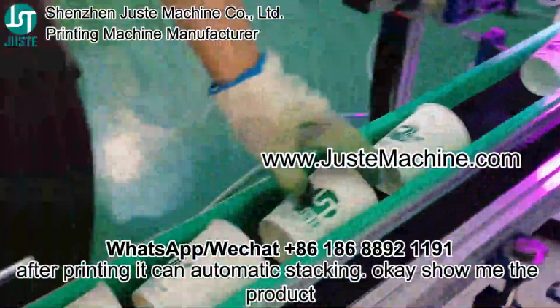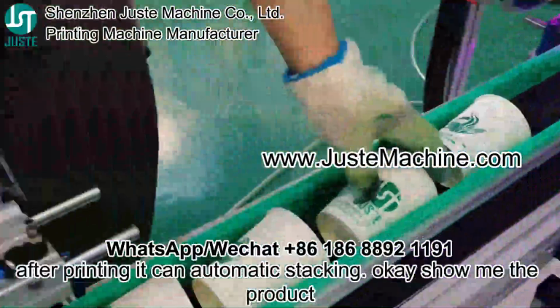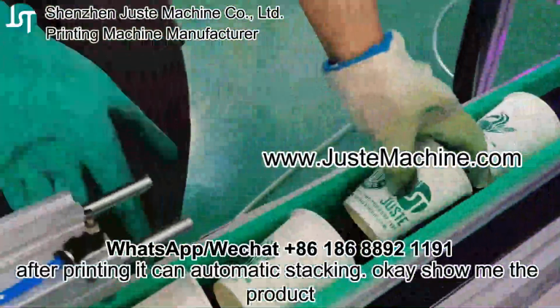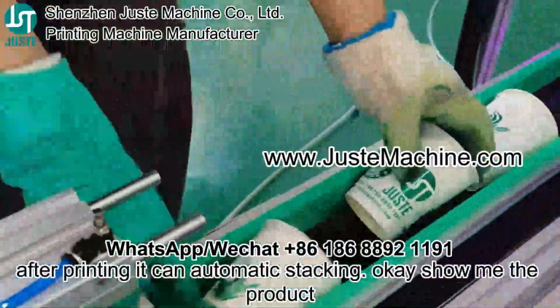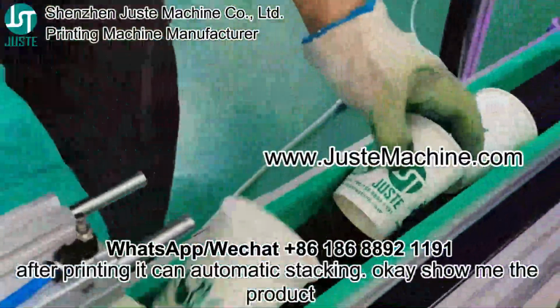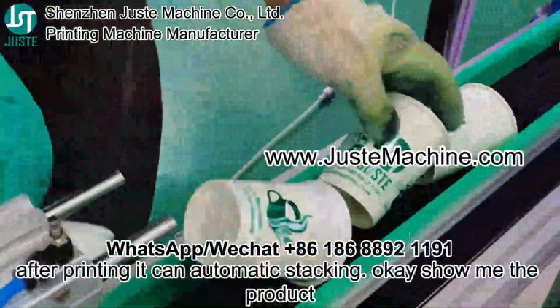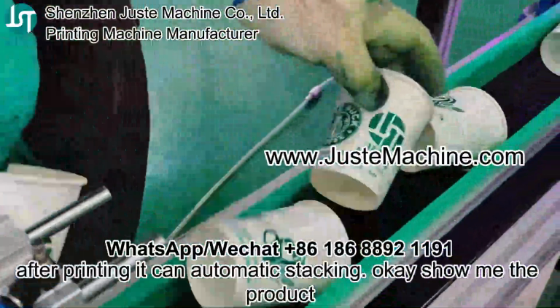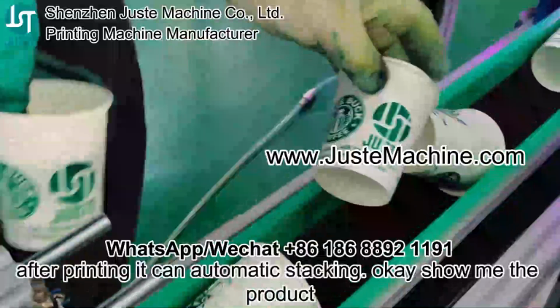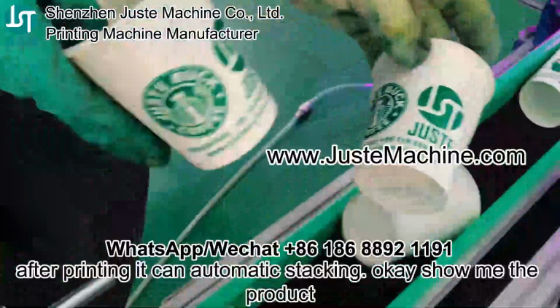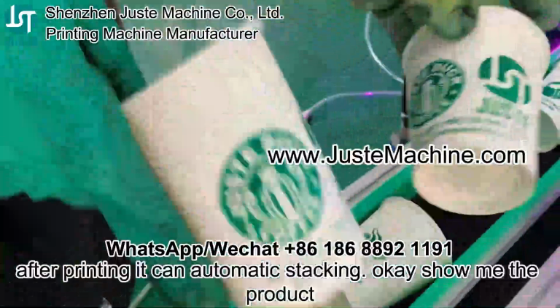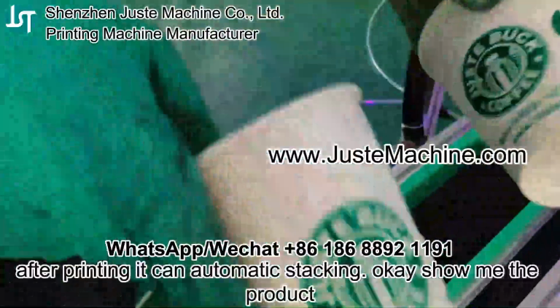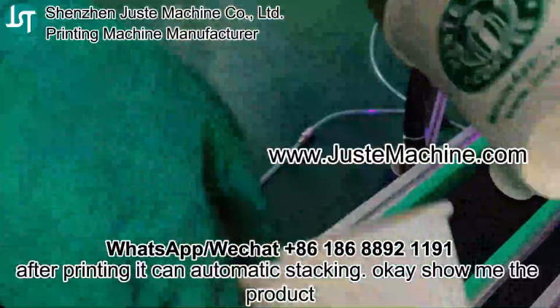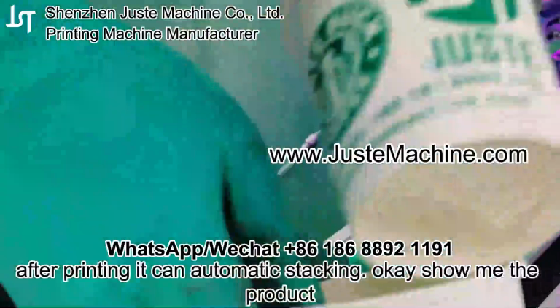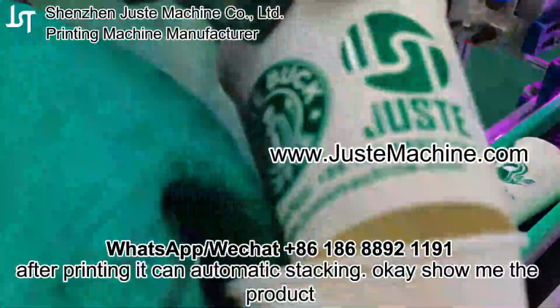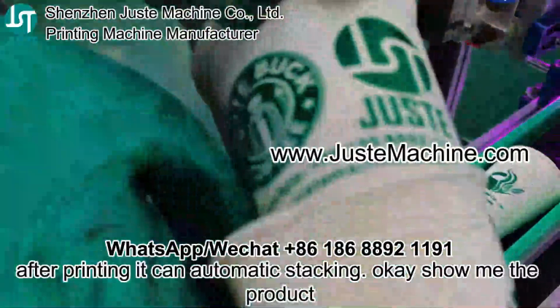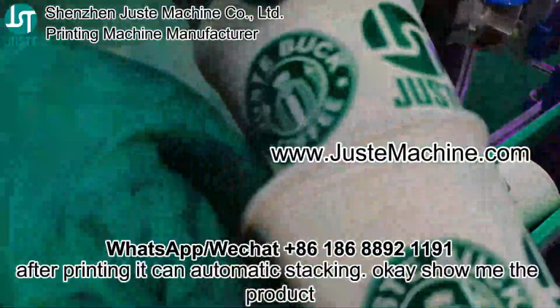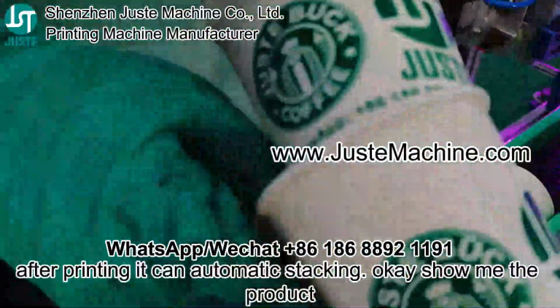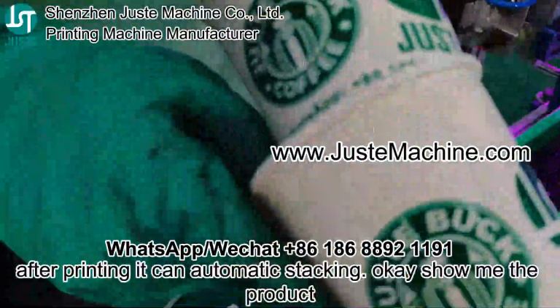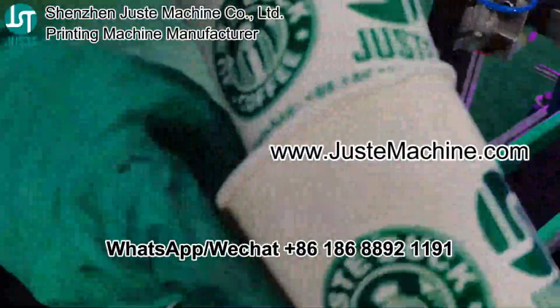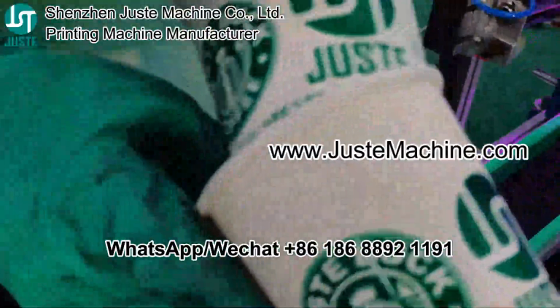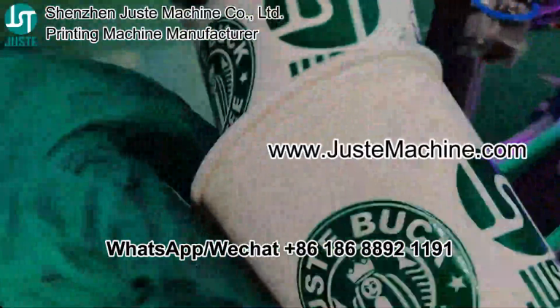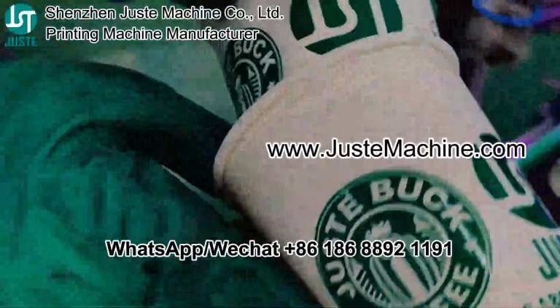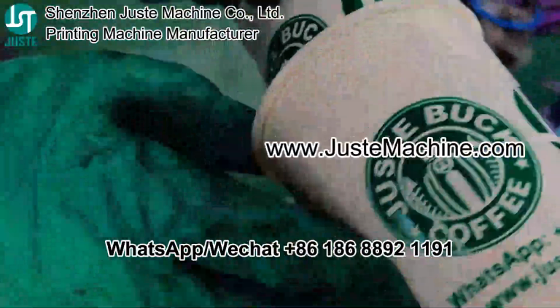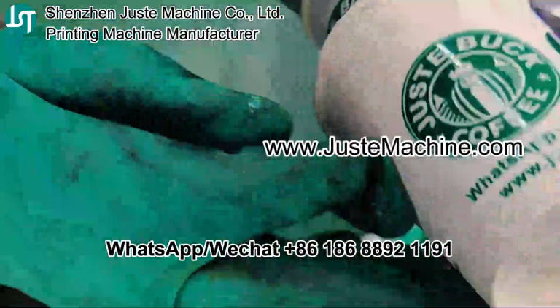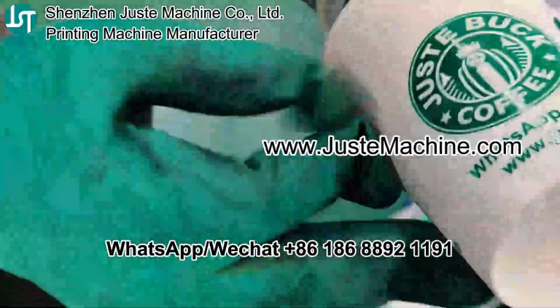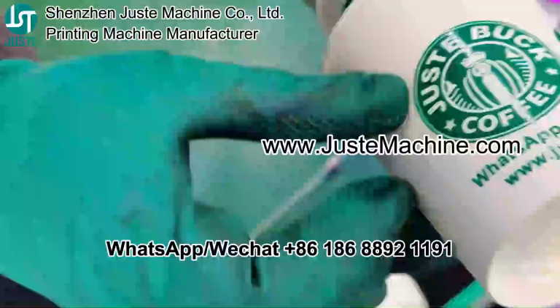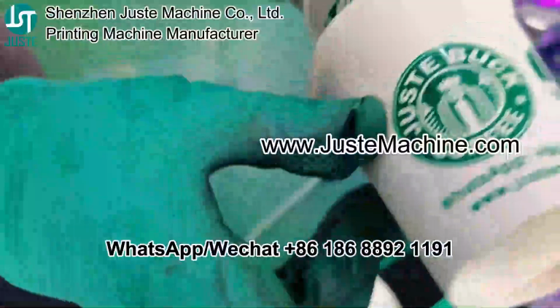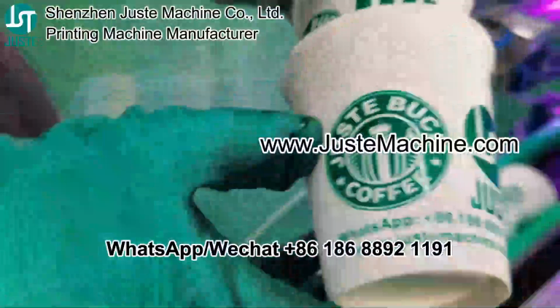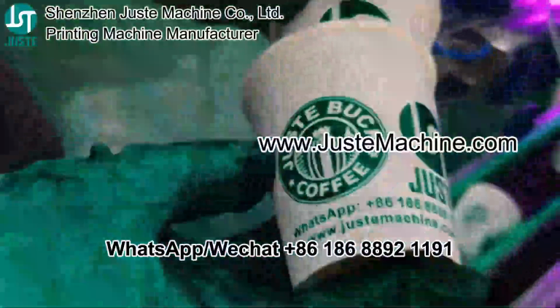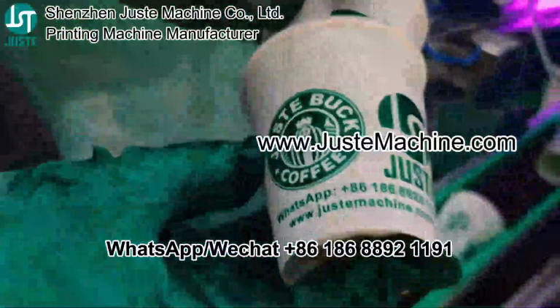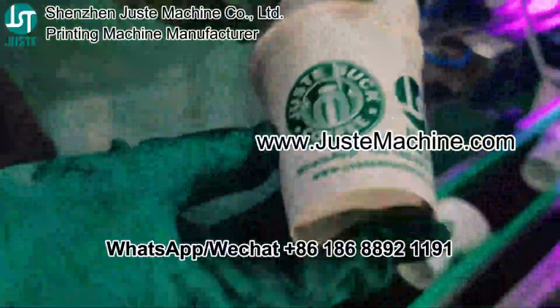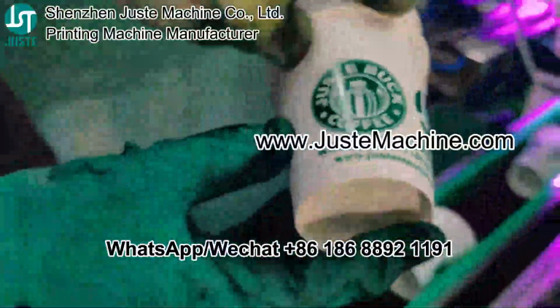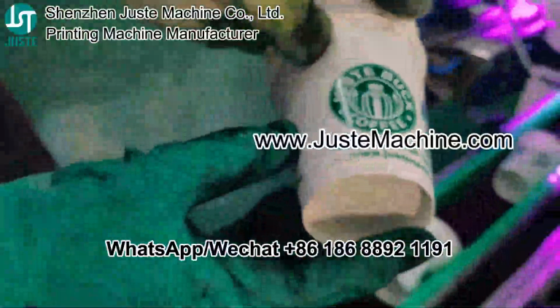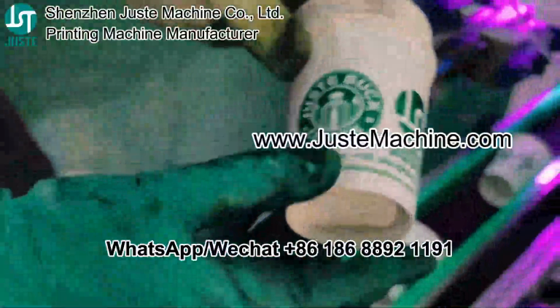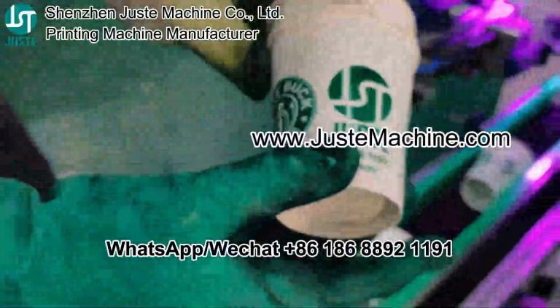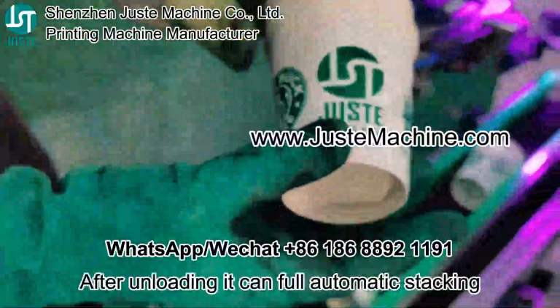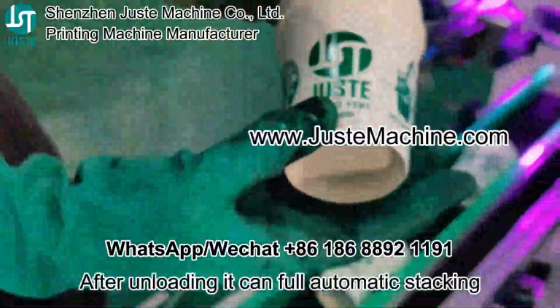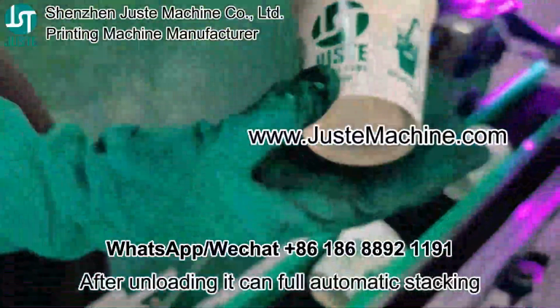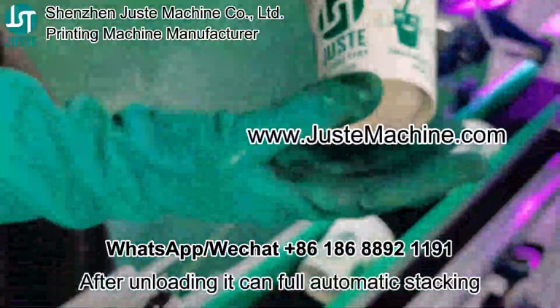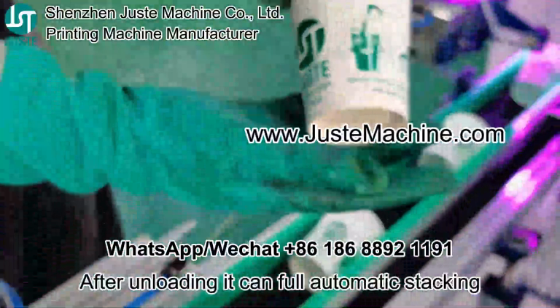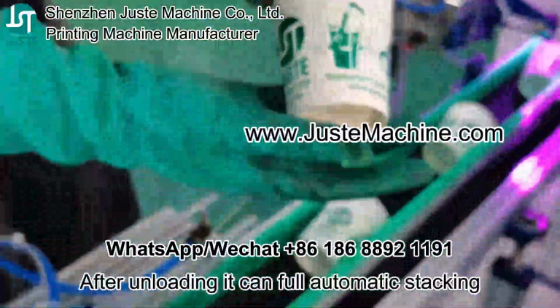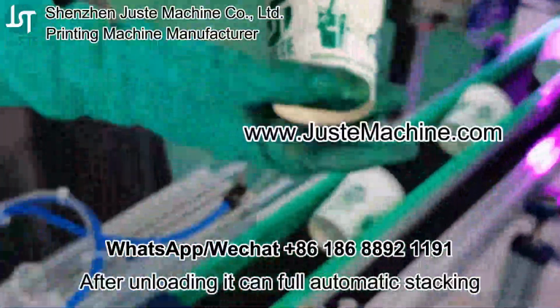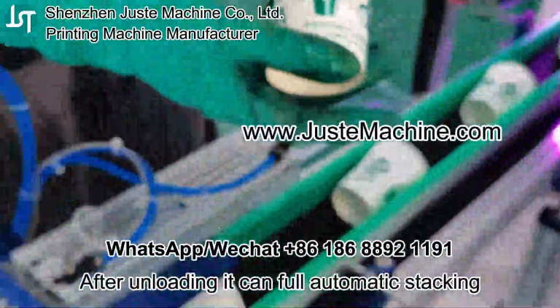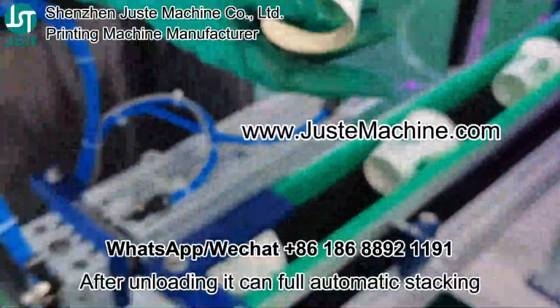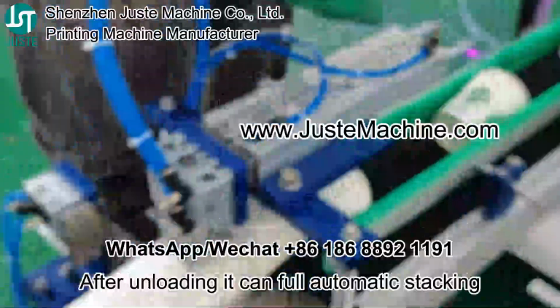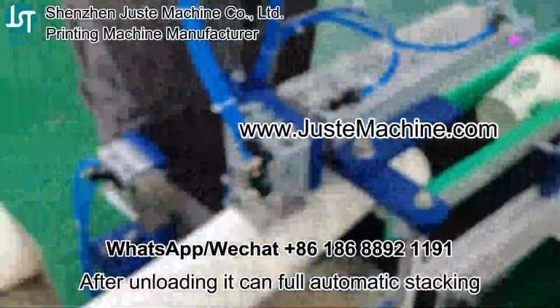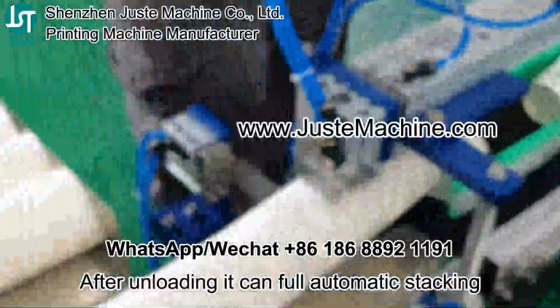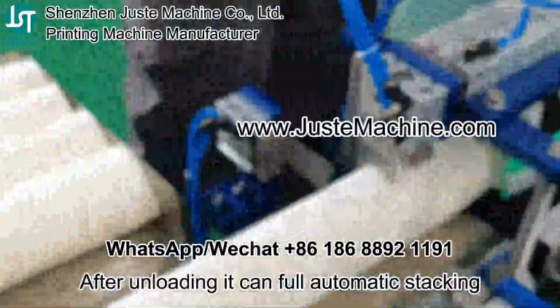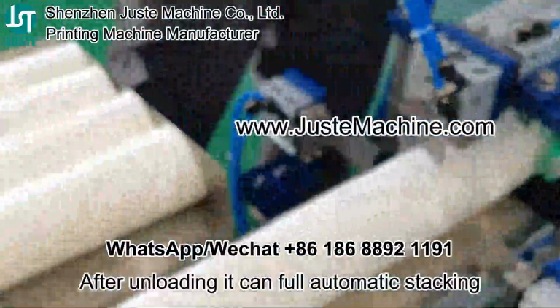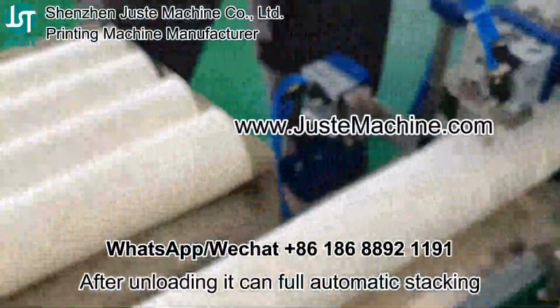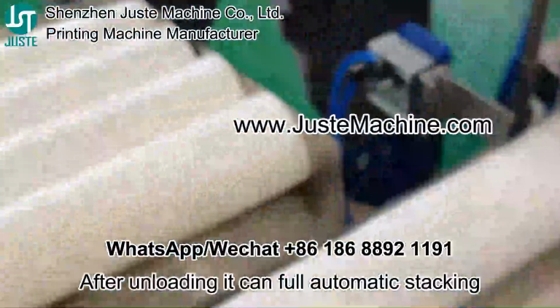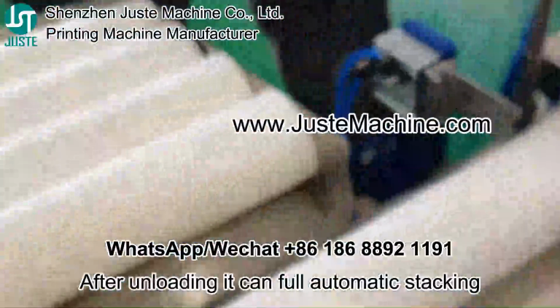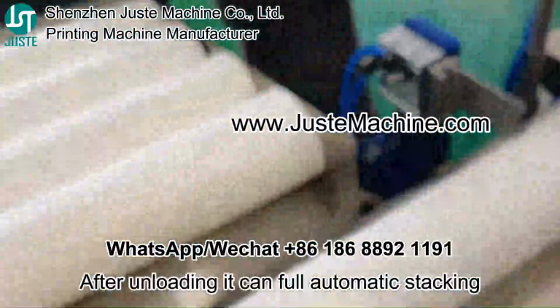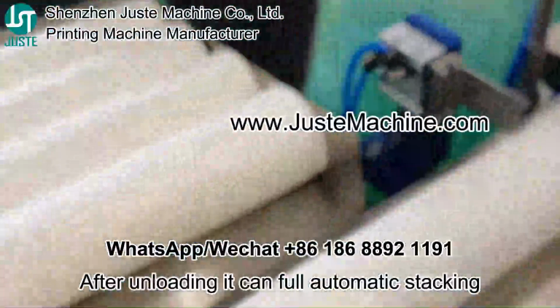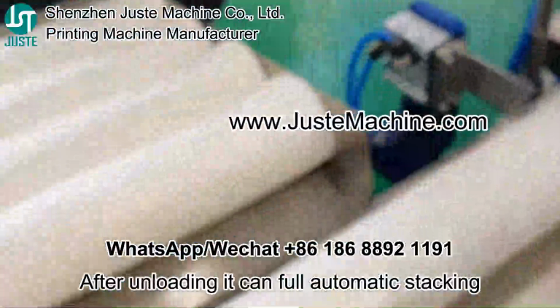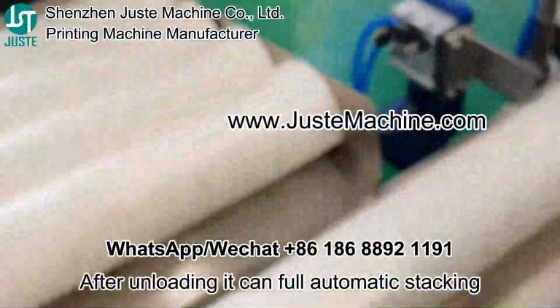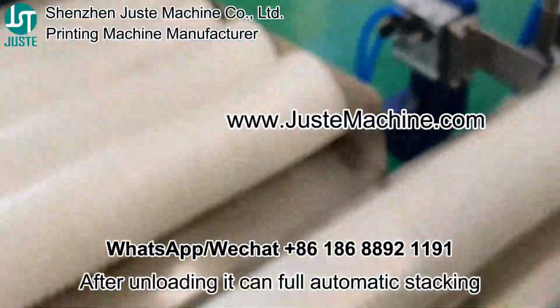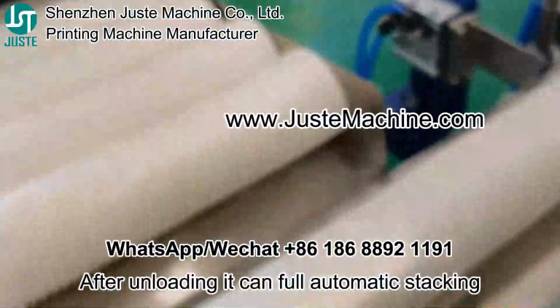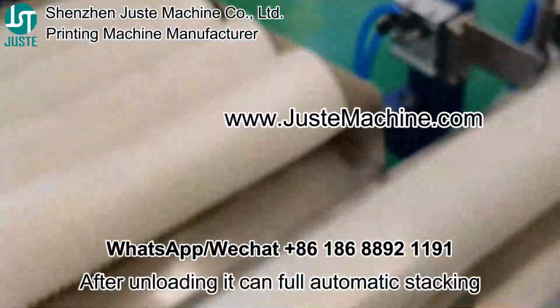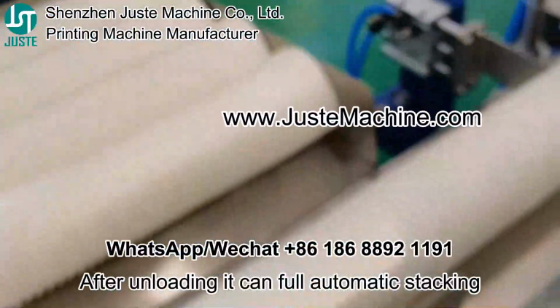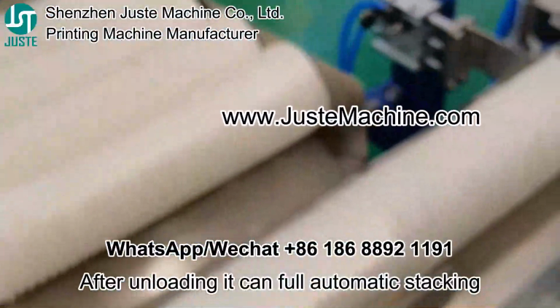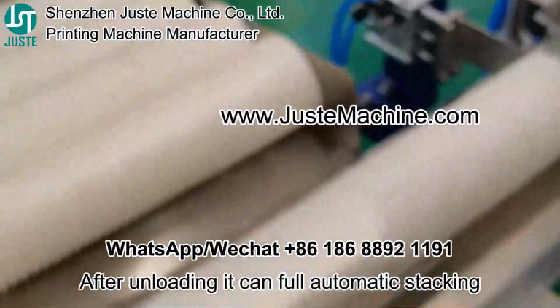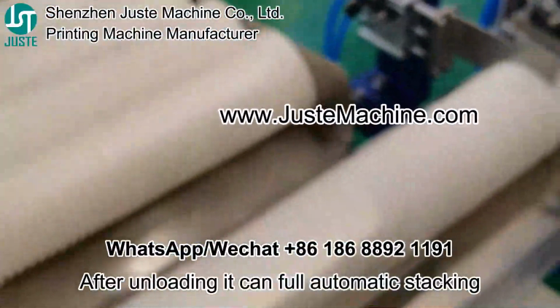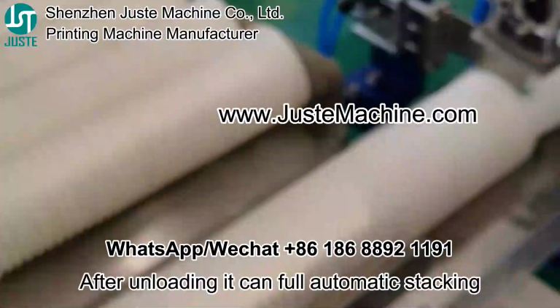Okay, show me the product. After printing, it can automatically stack.